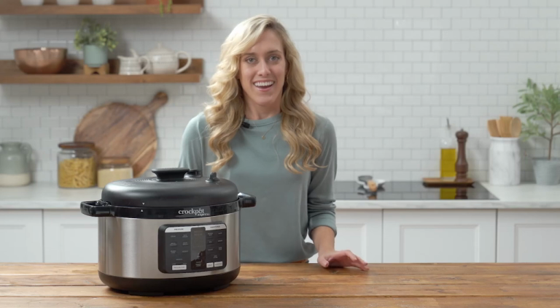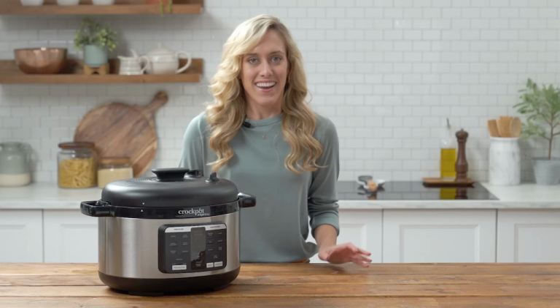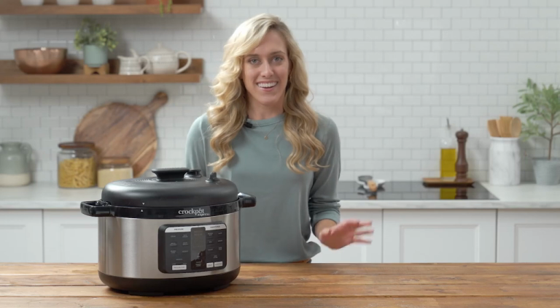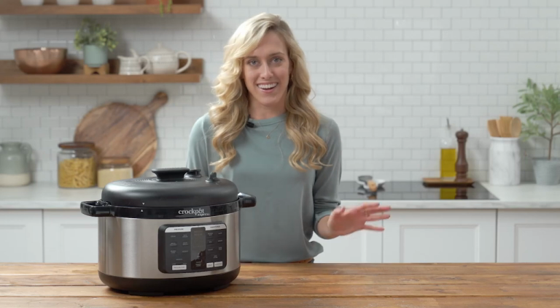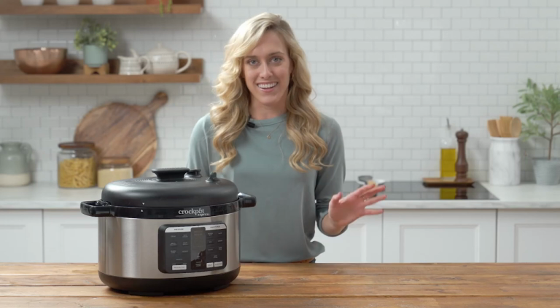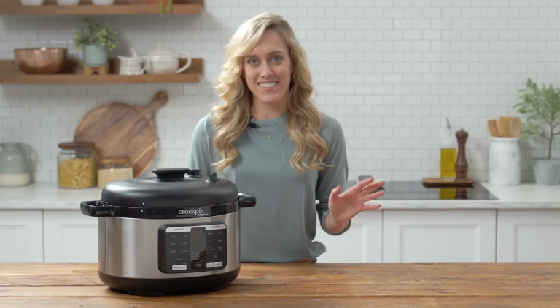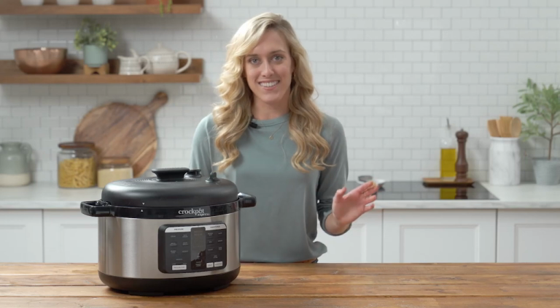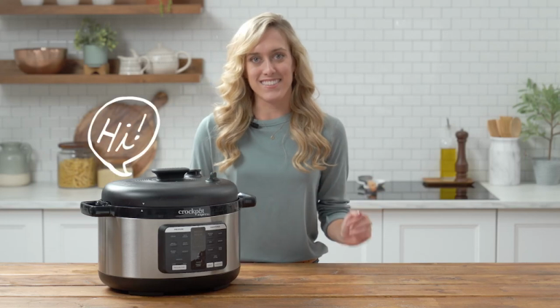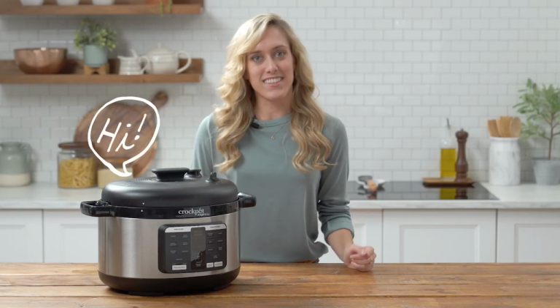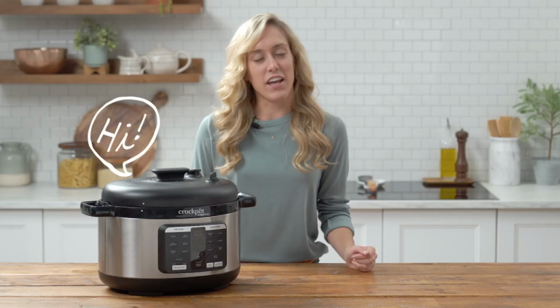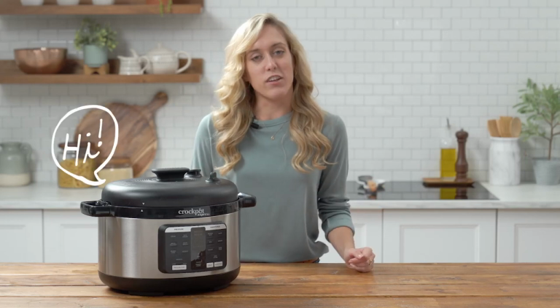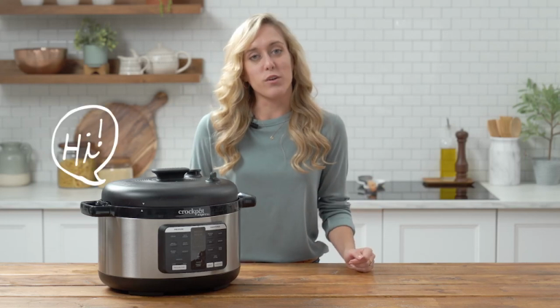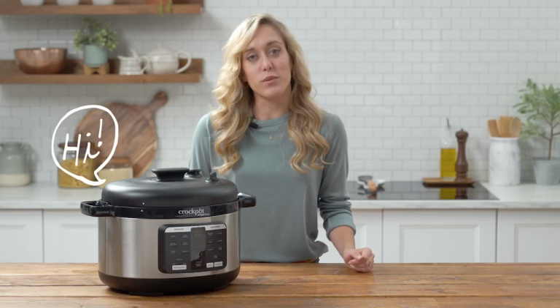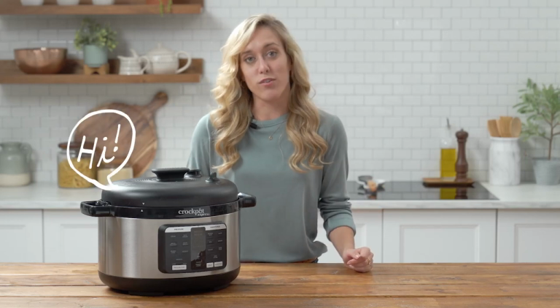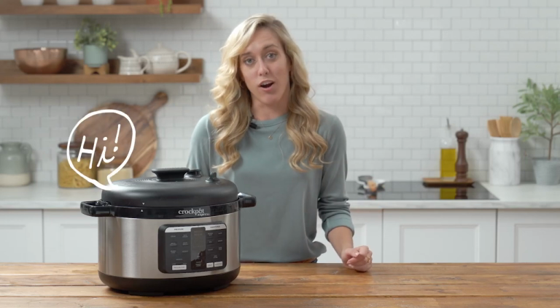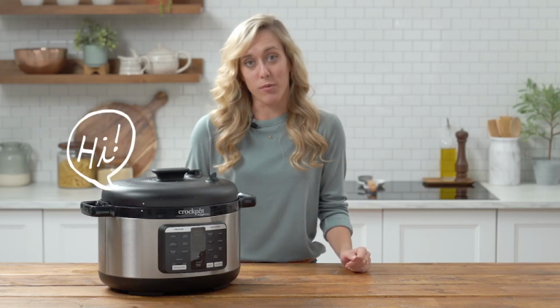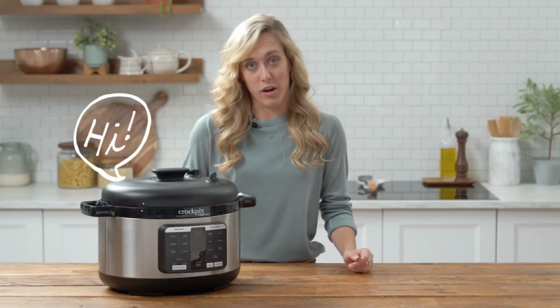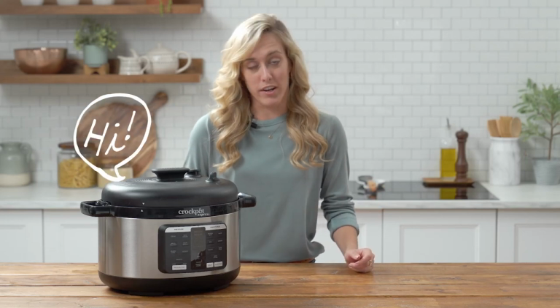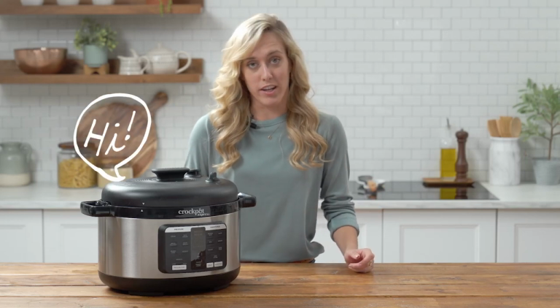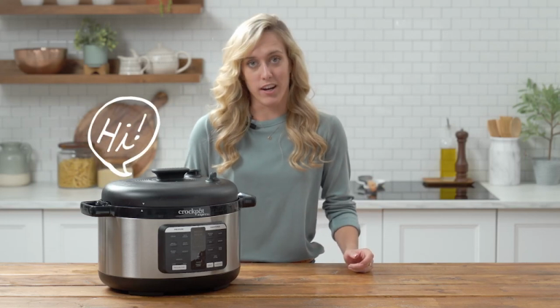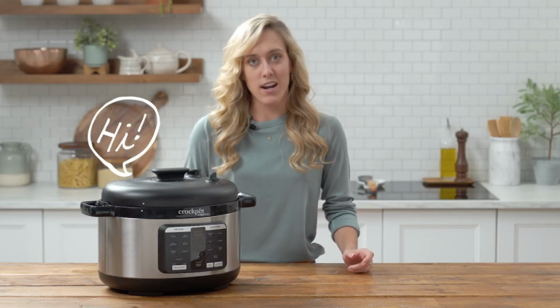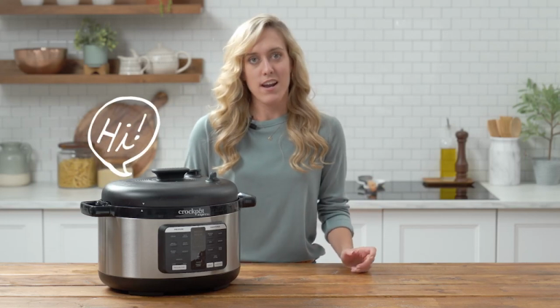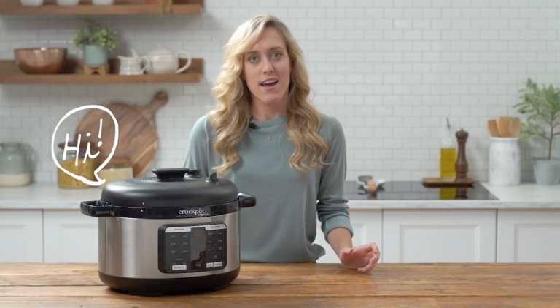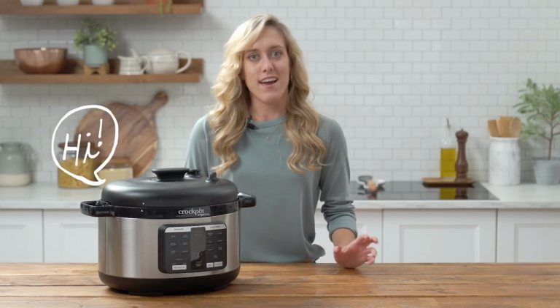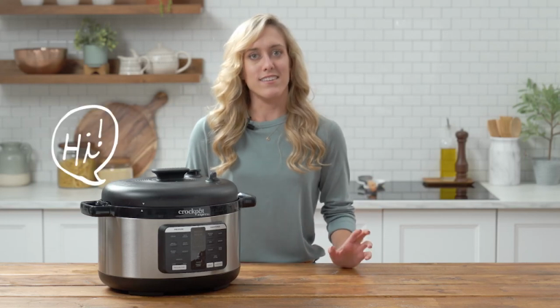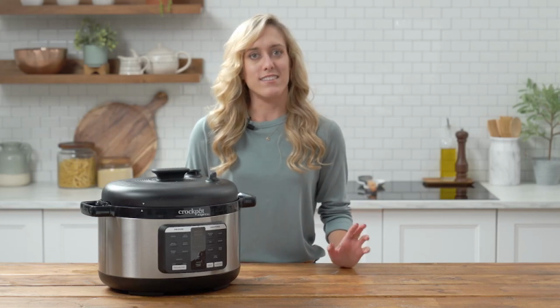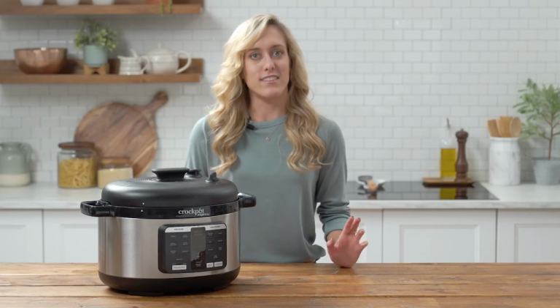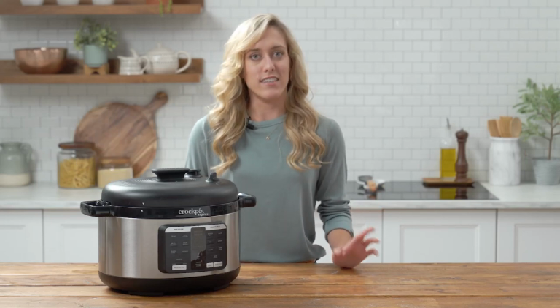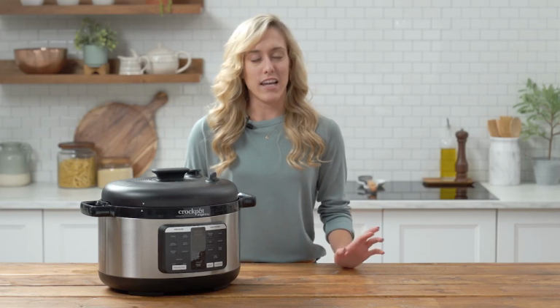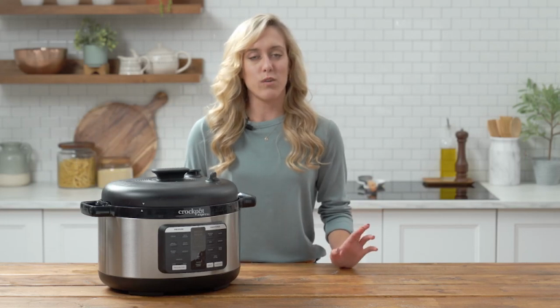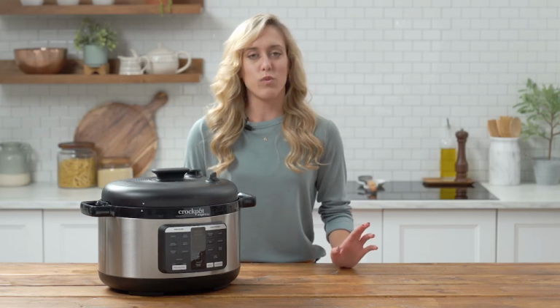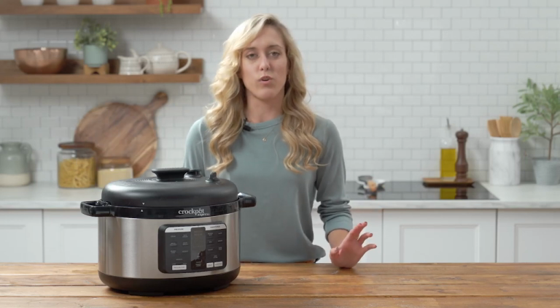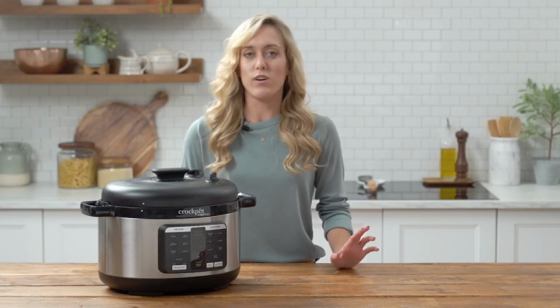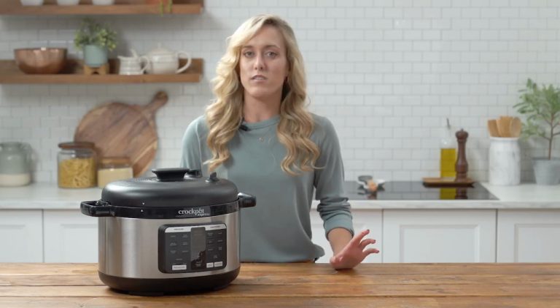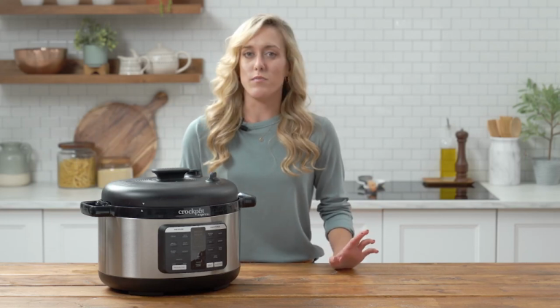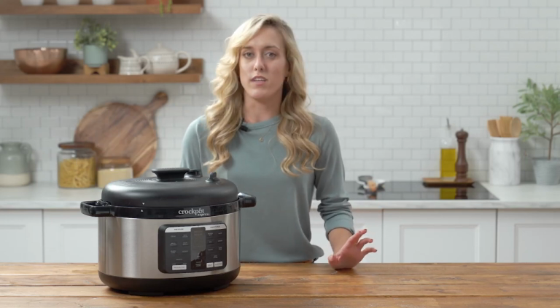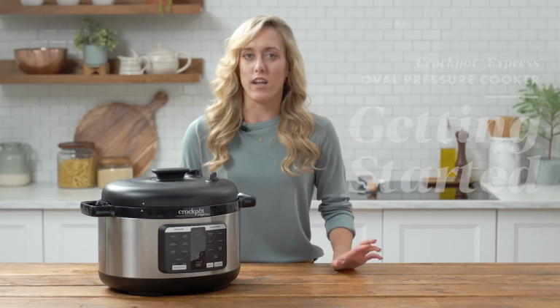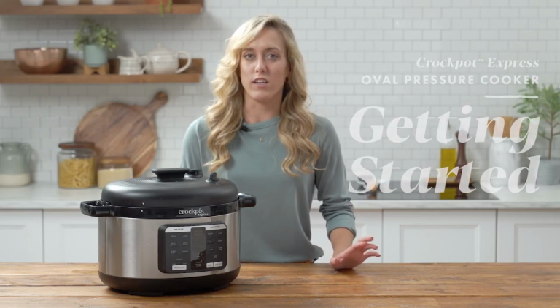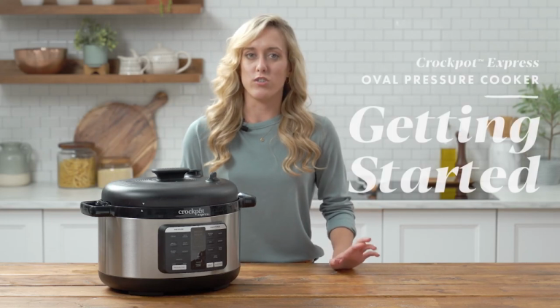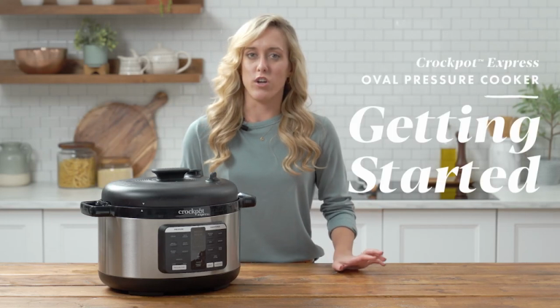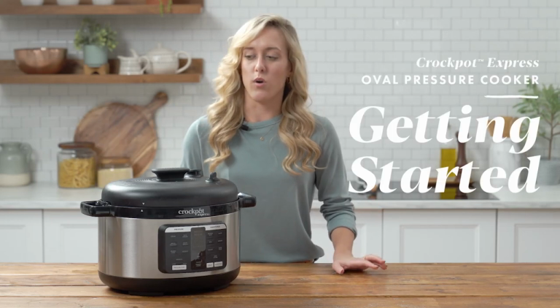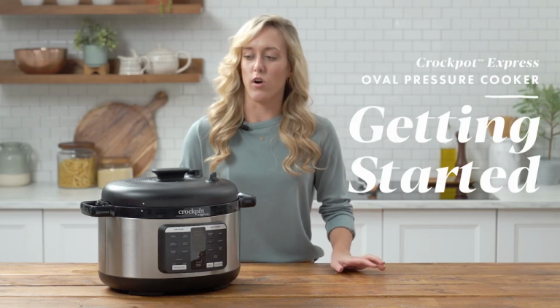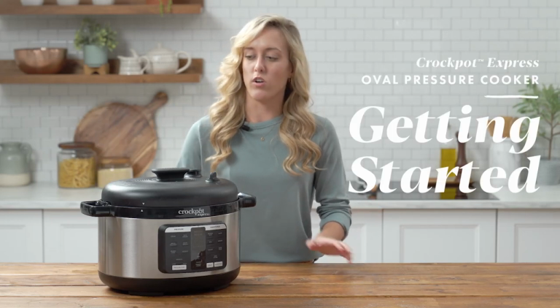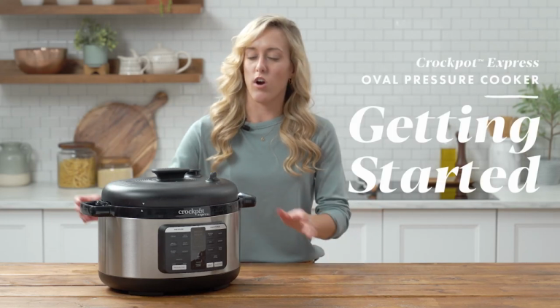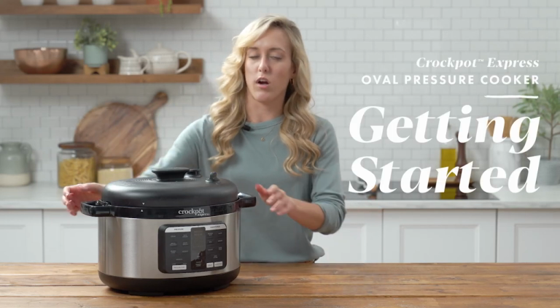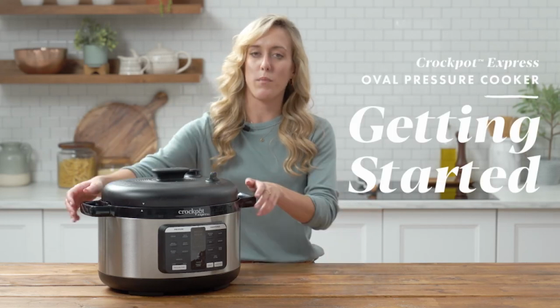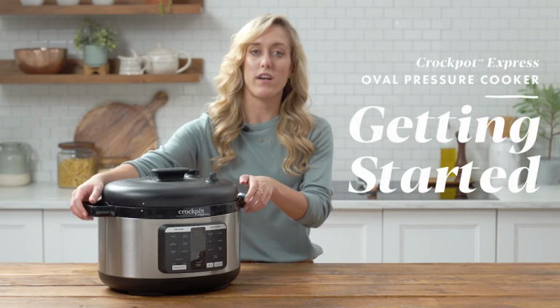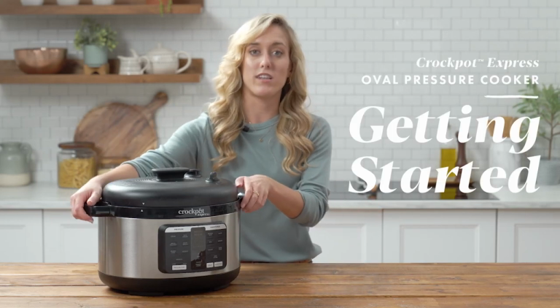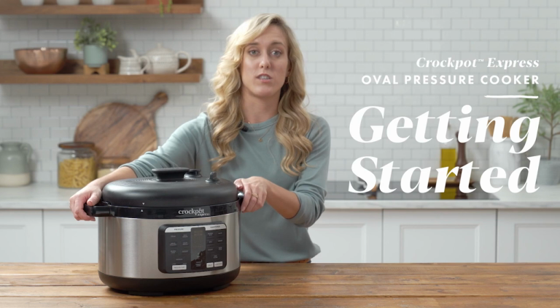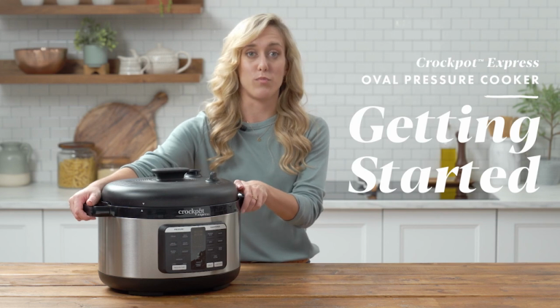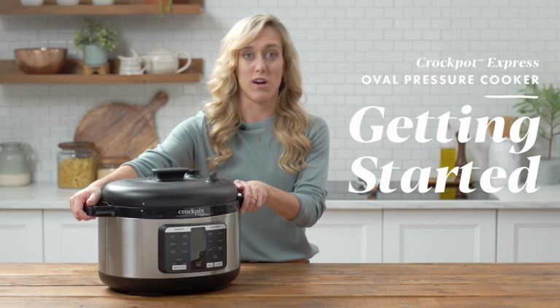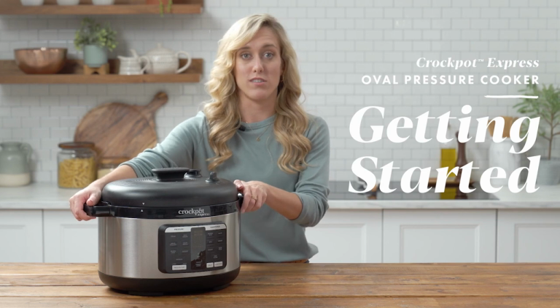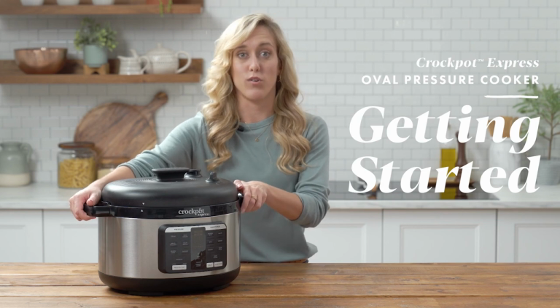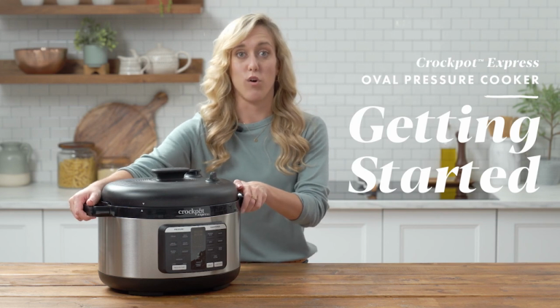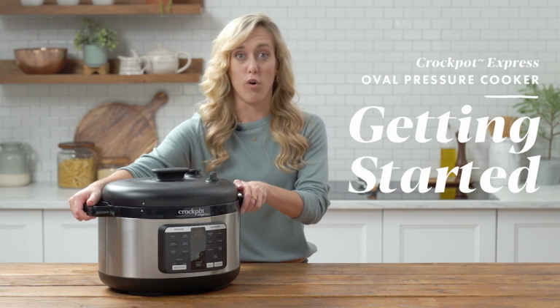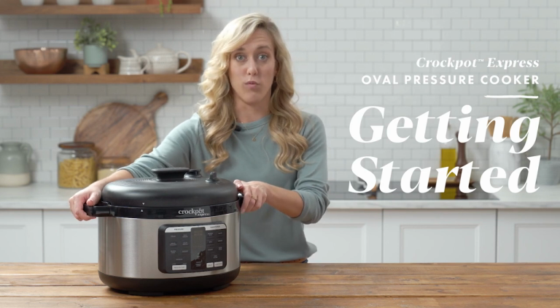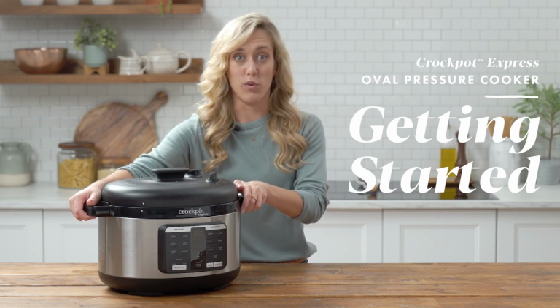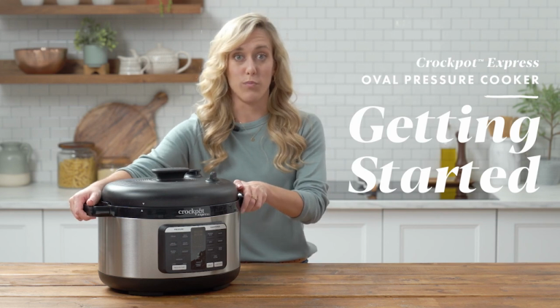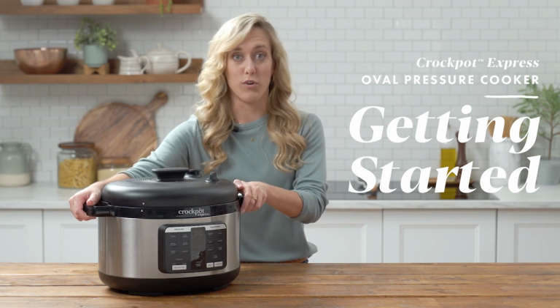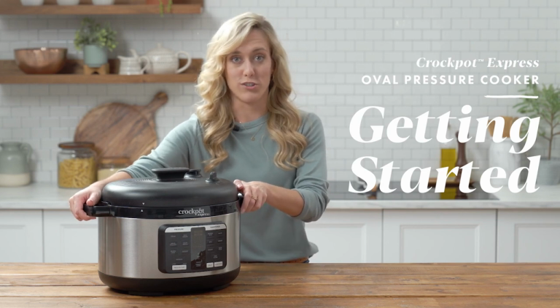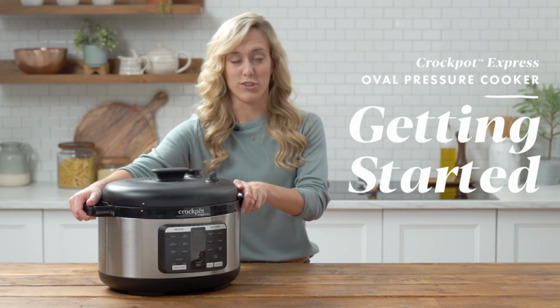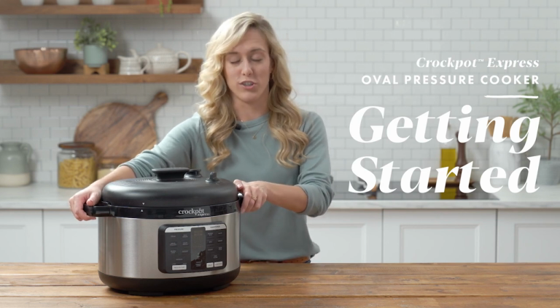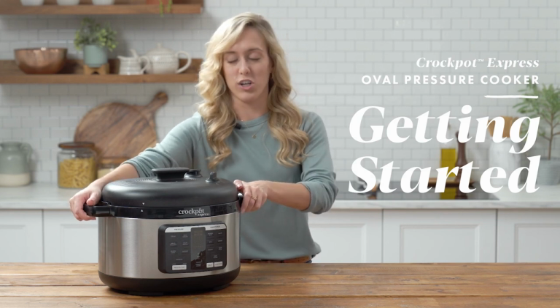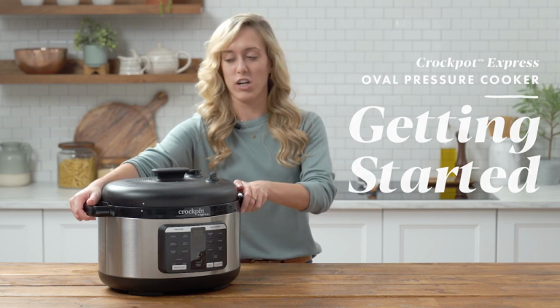Hey guys, it's Kendalyn with Crock-Pot, and today we're going to be getting to know our Crock-Pot Express oval pressure cooker.